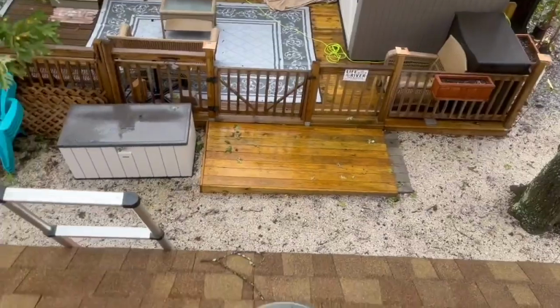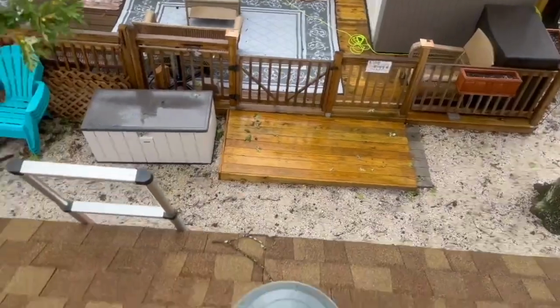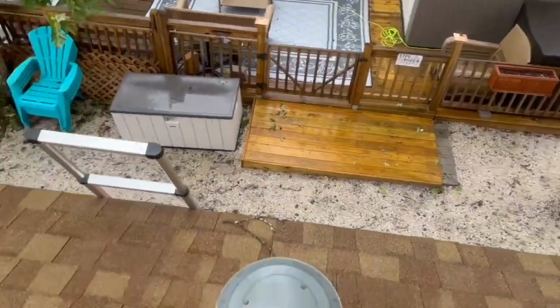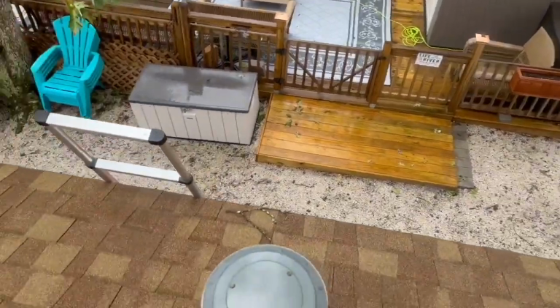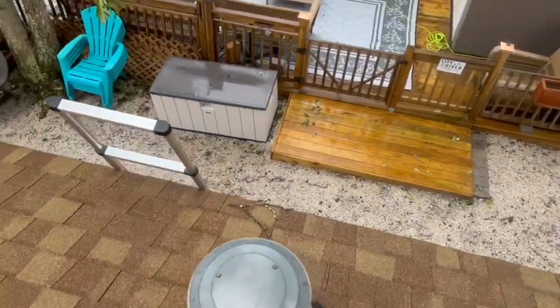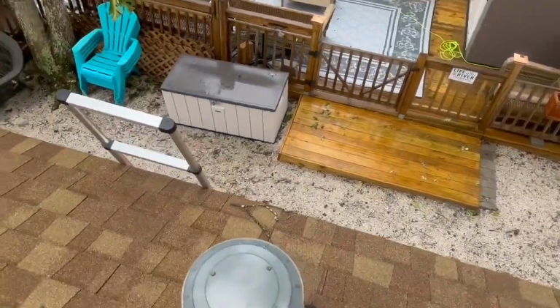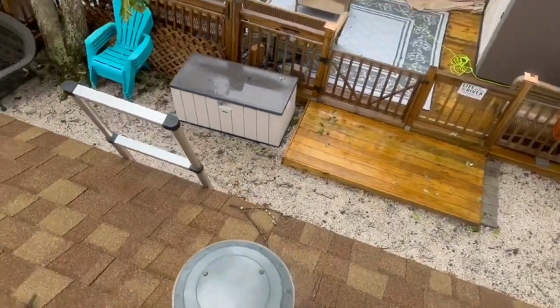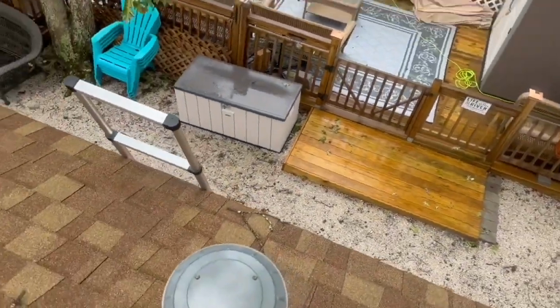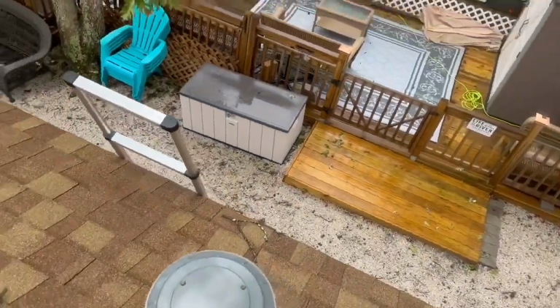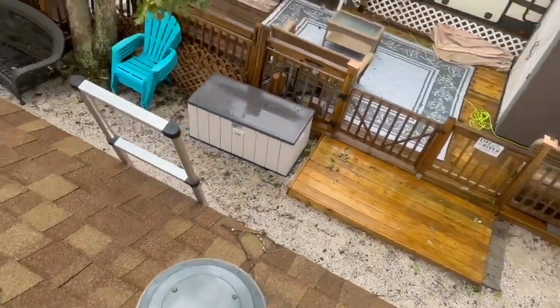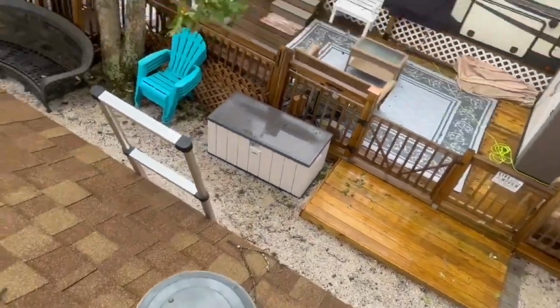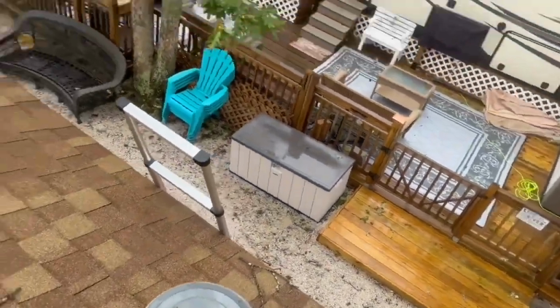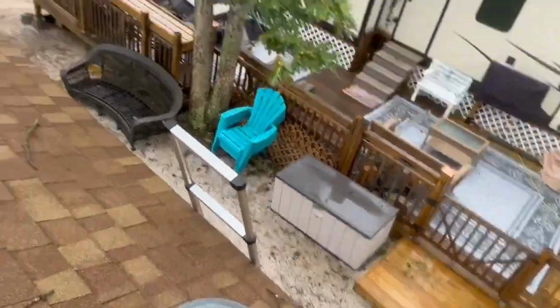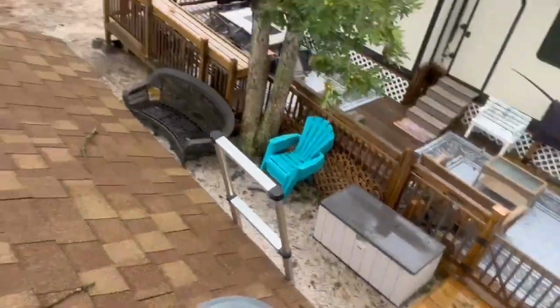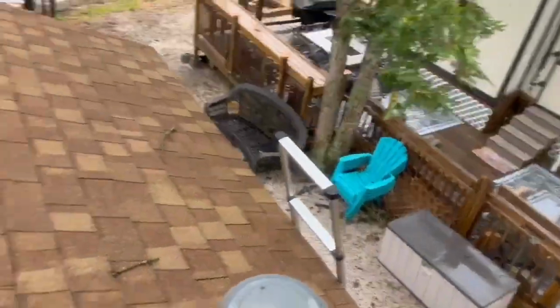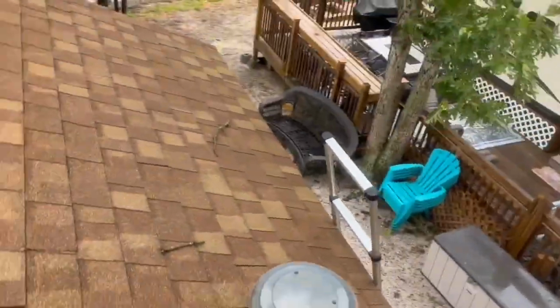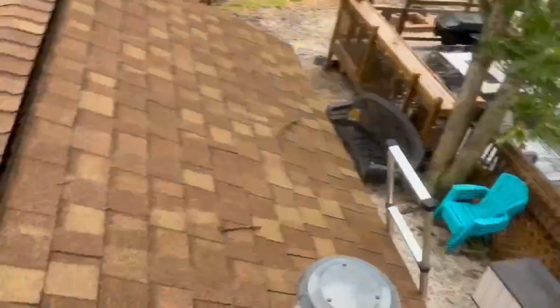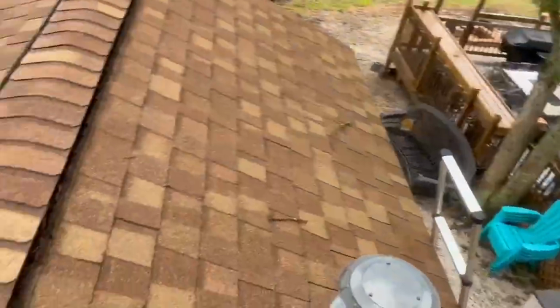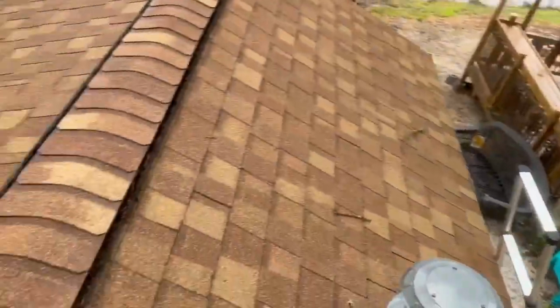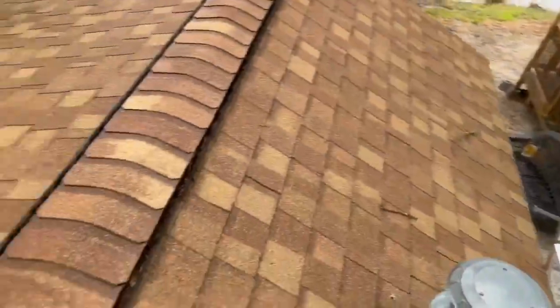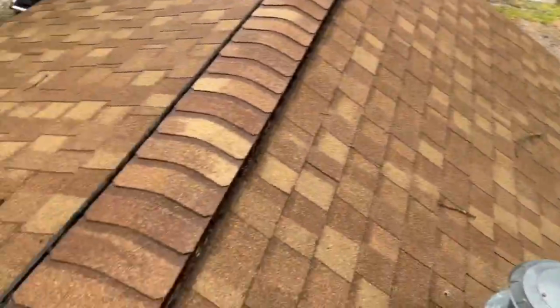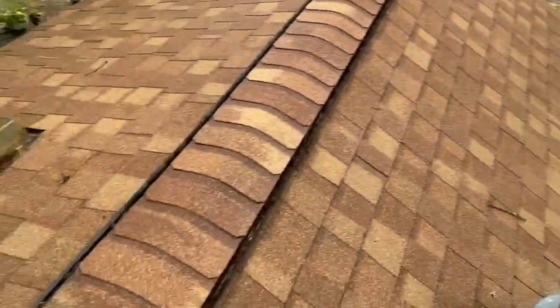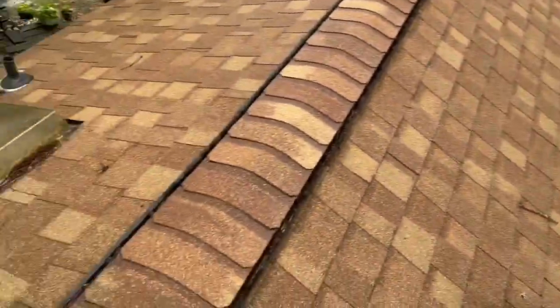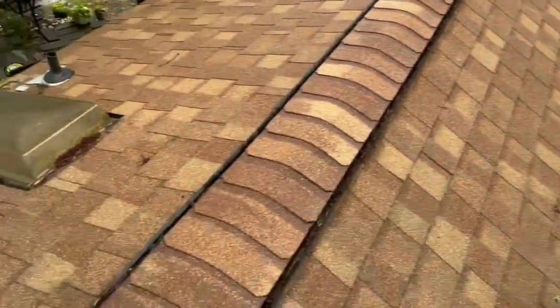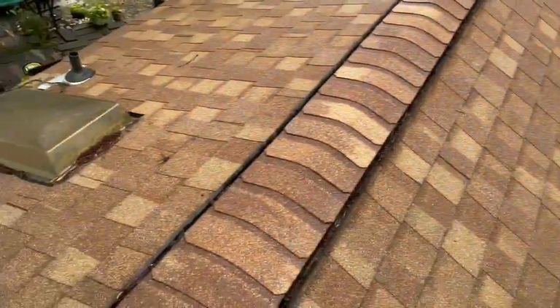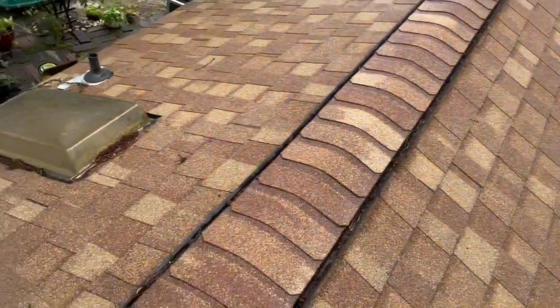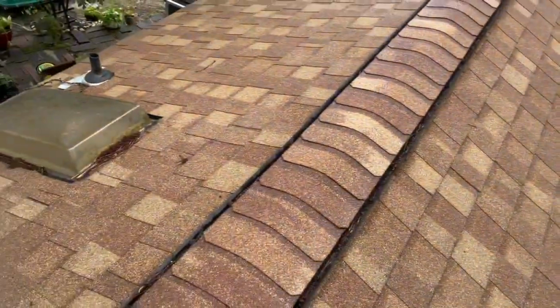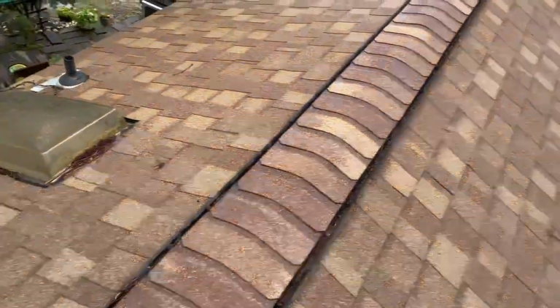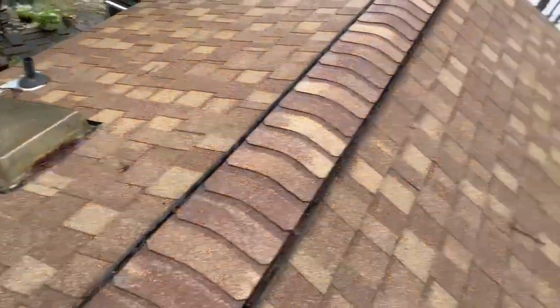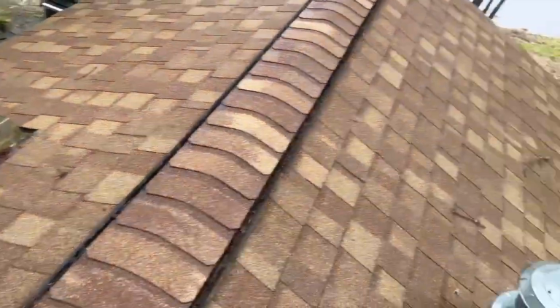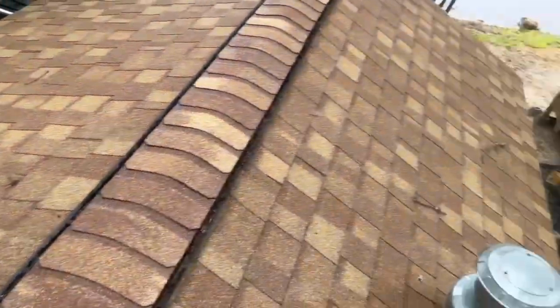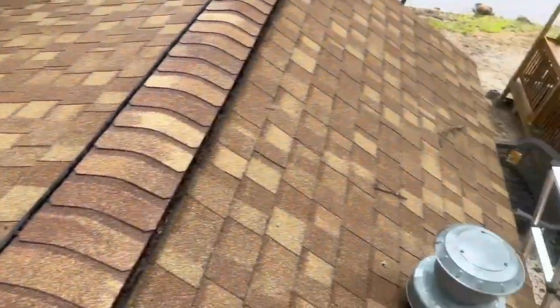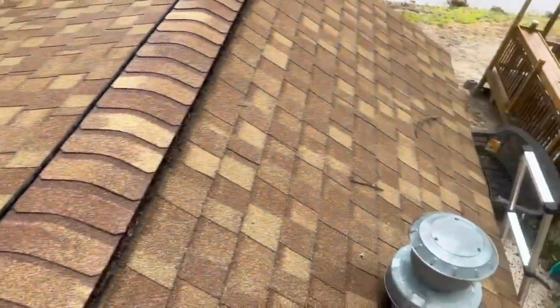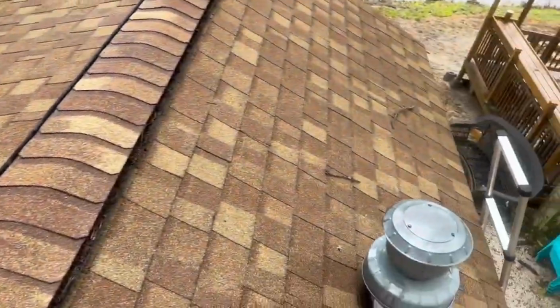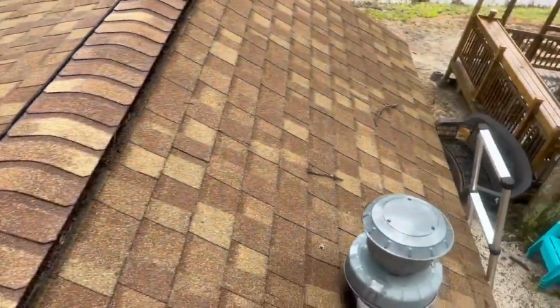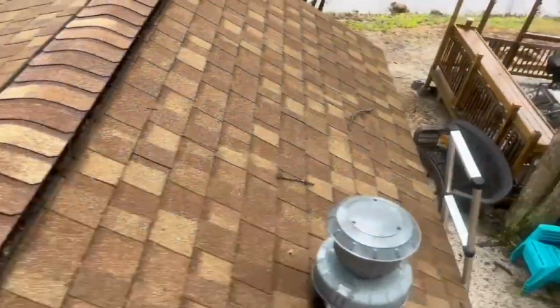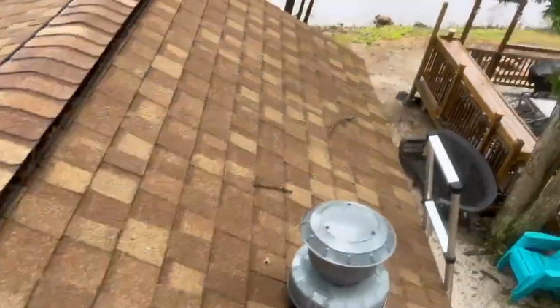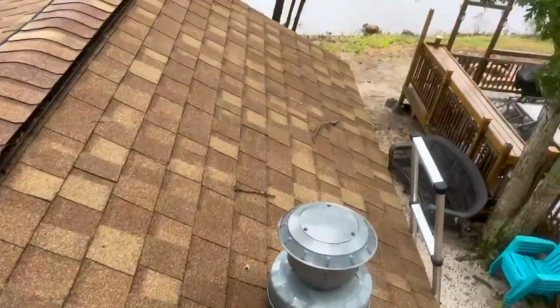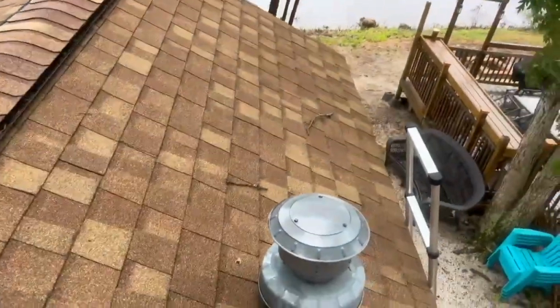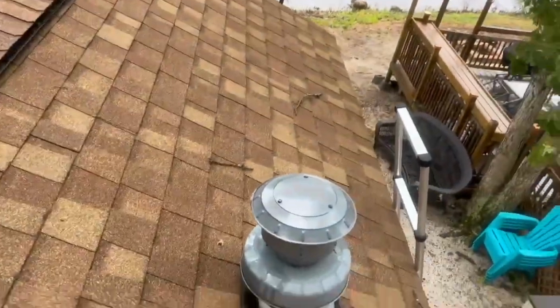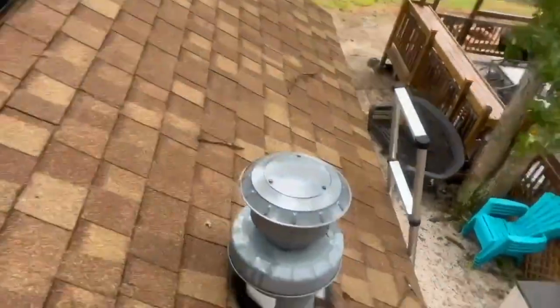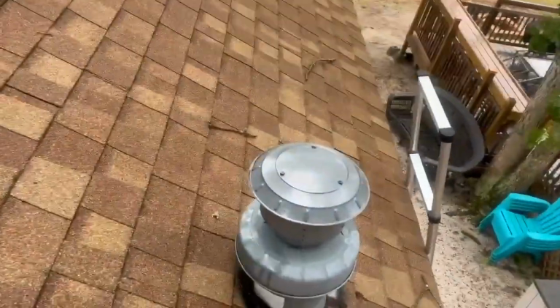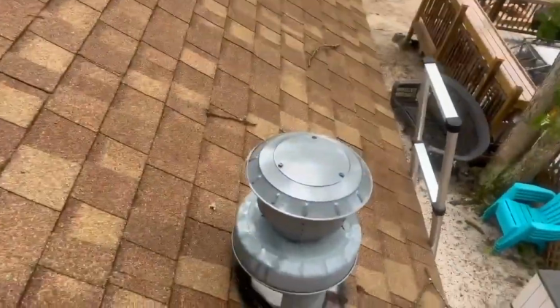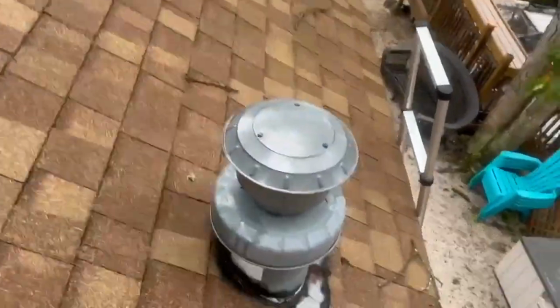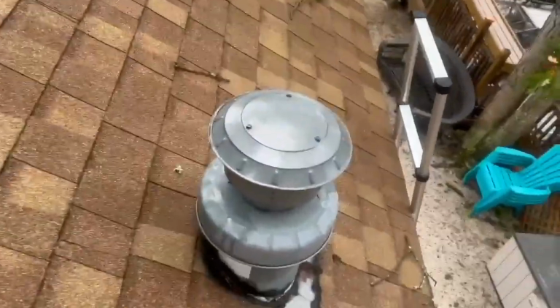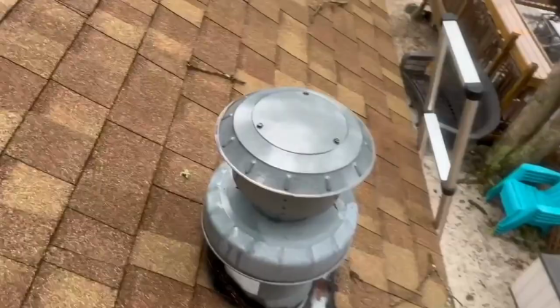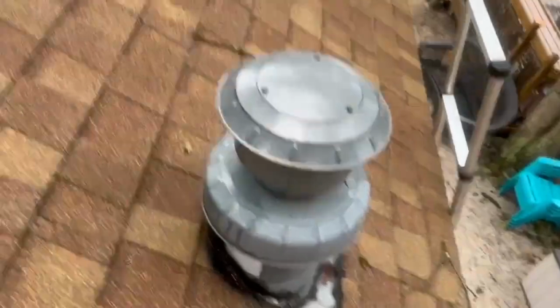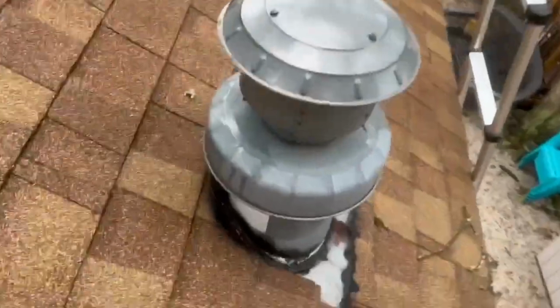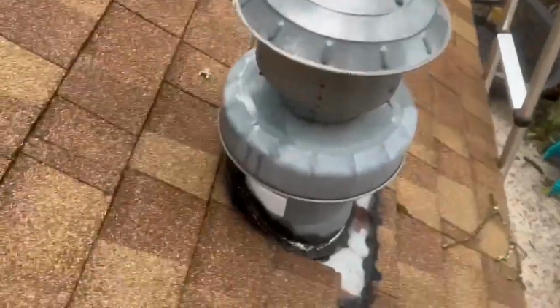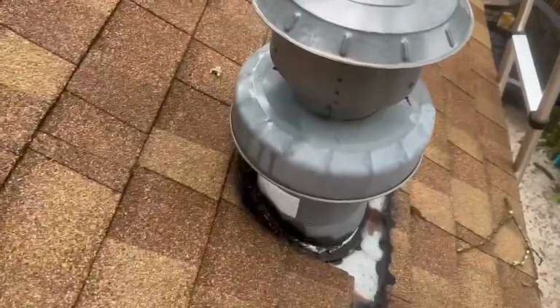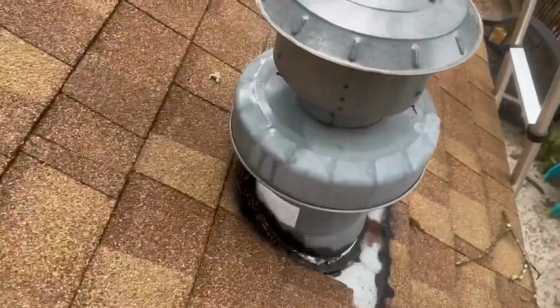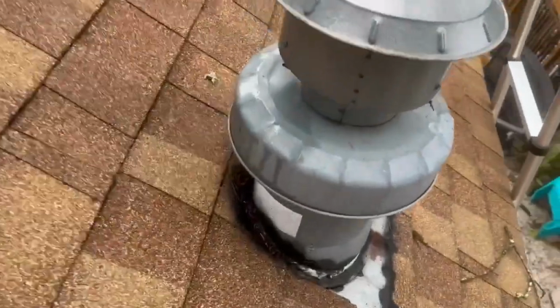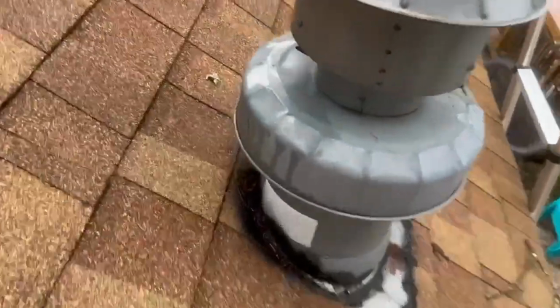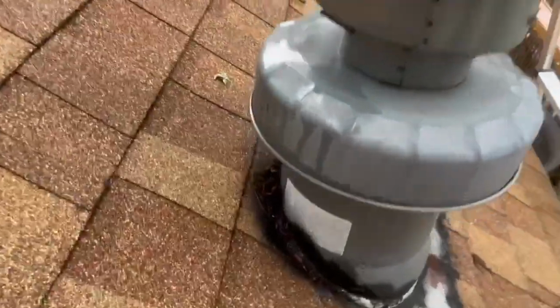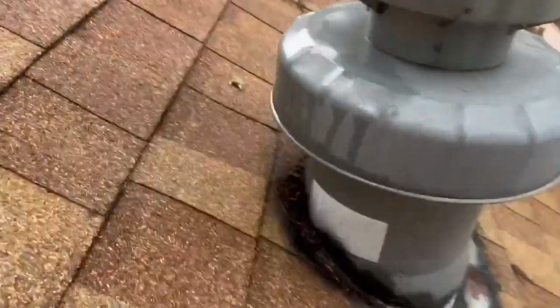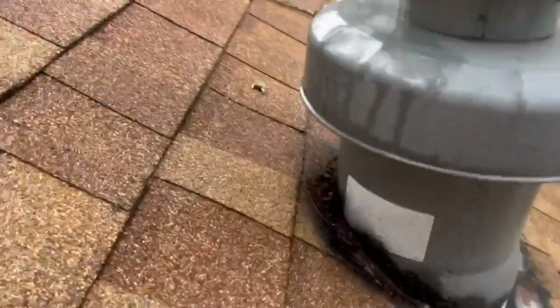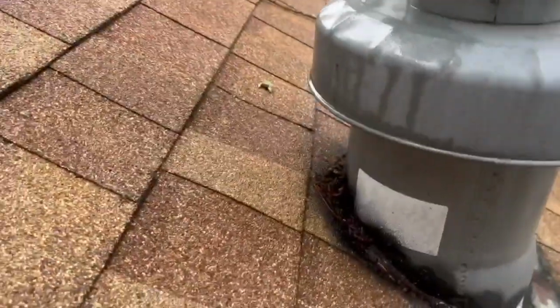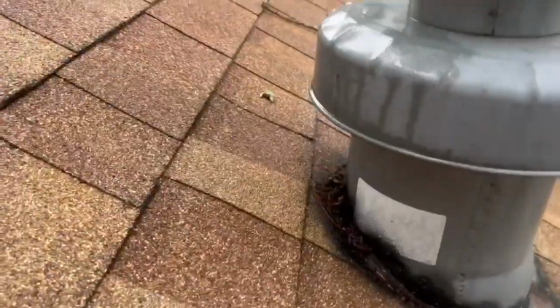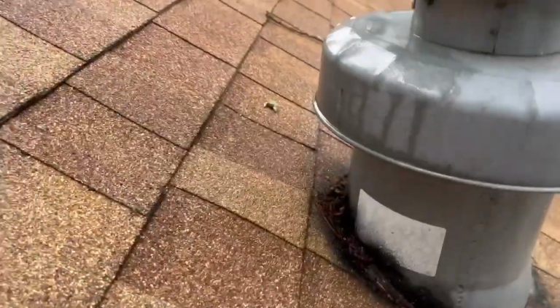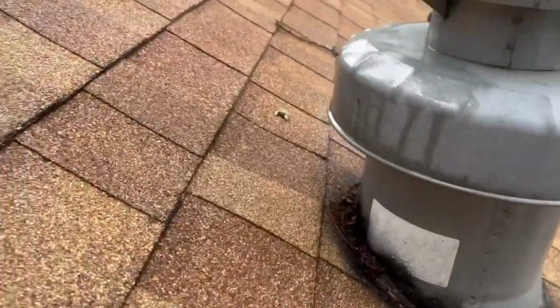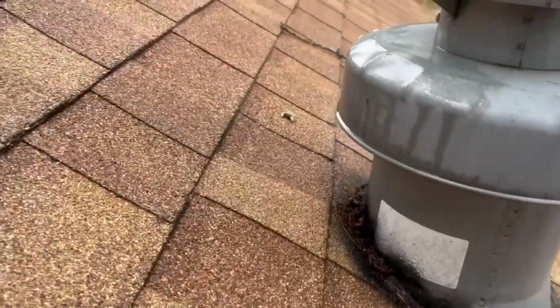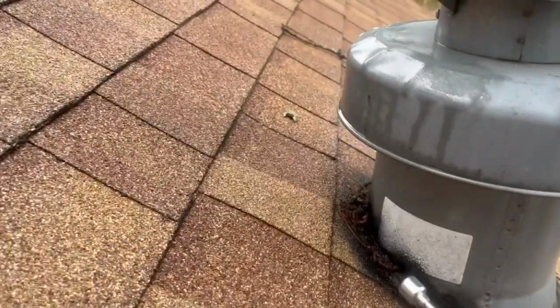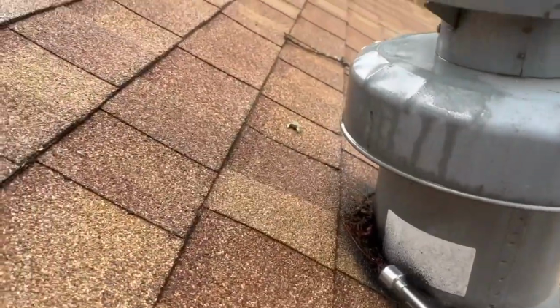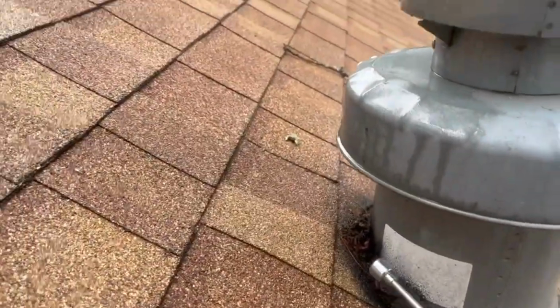A quick video for you today to show you the problems you're experiencing on this roof, and this is why we need to hop on these repairs as soon as possible.